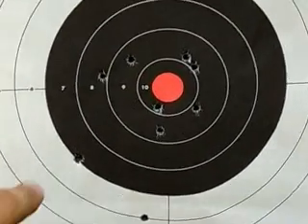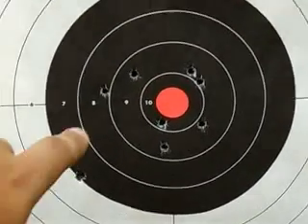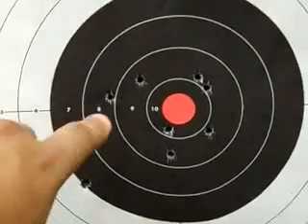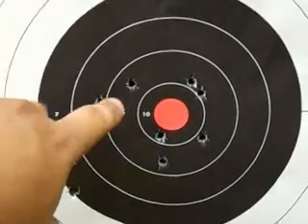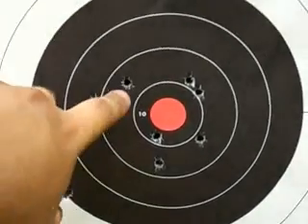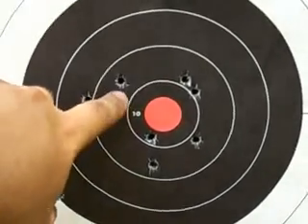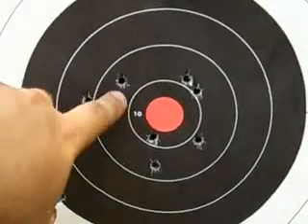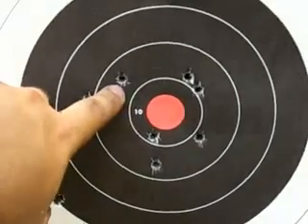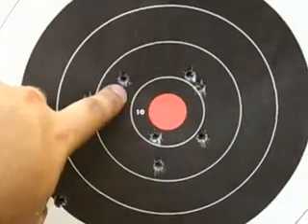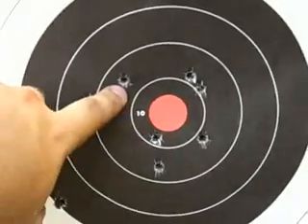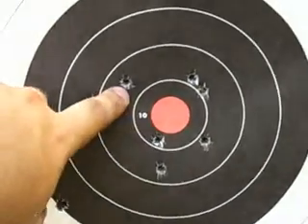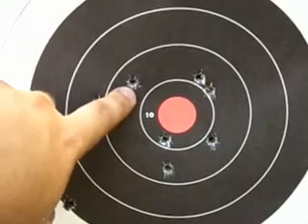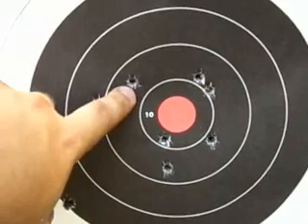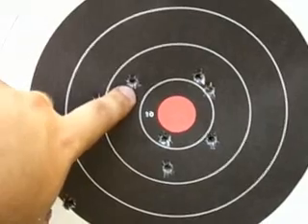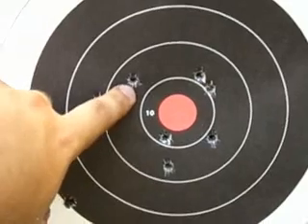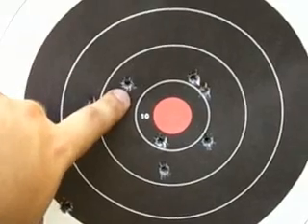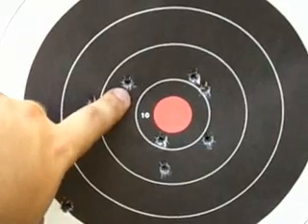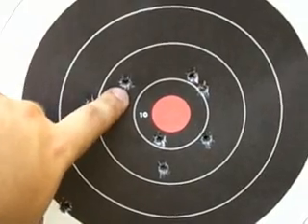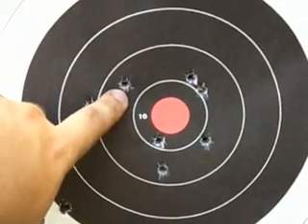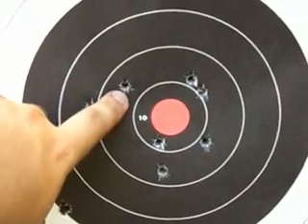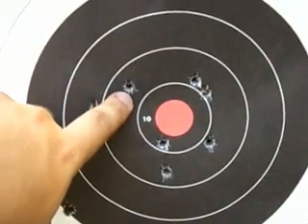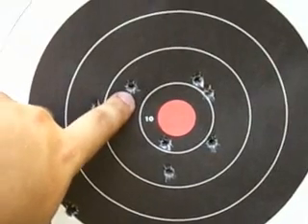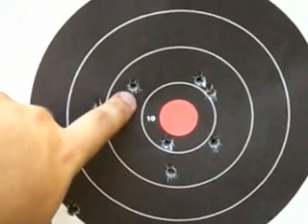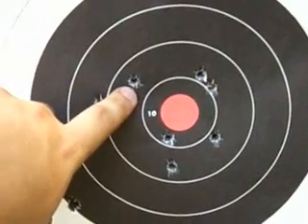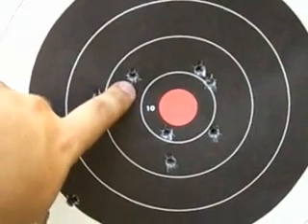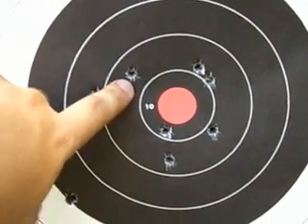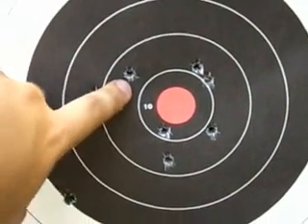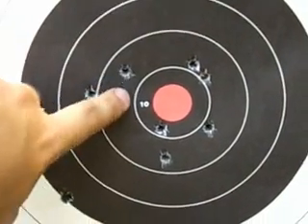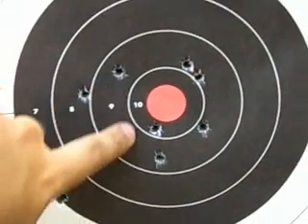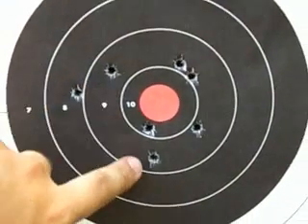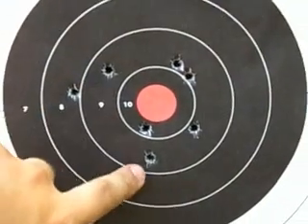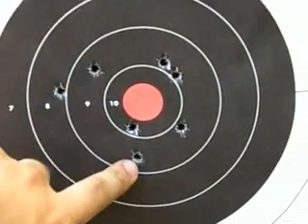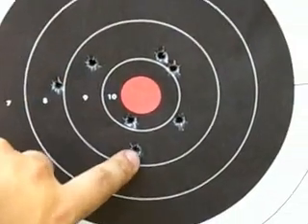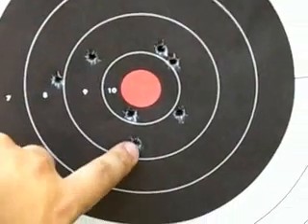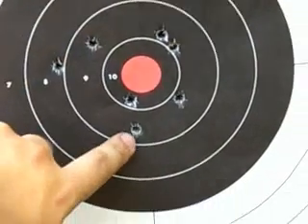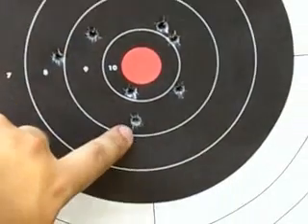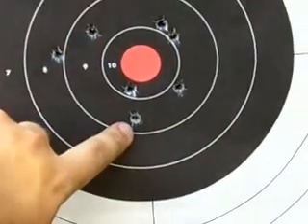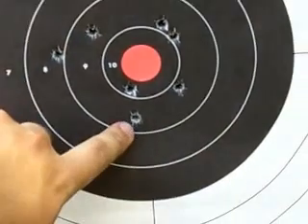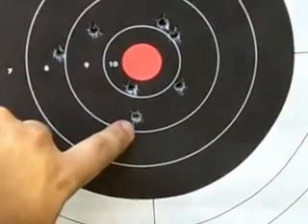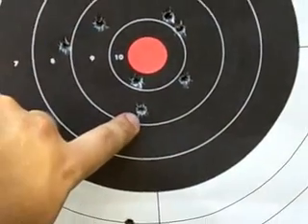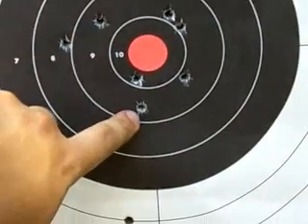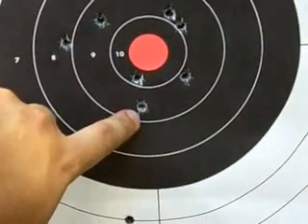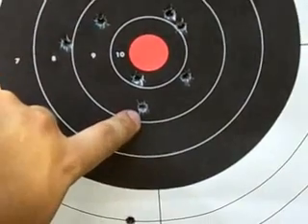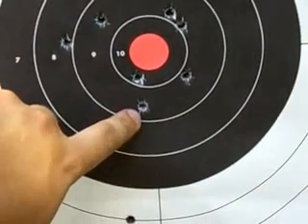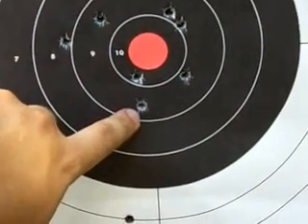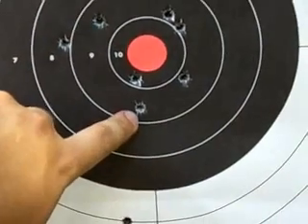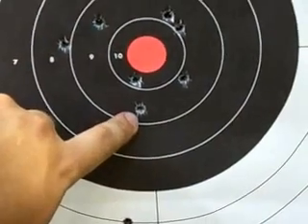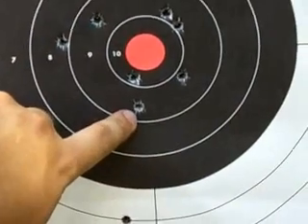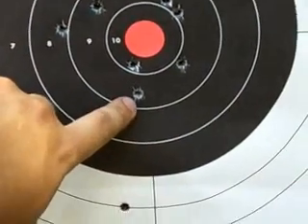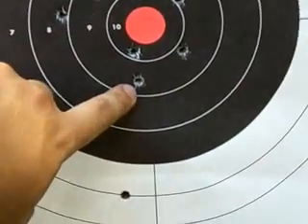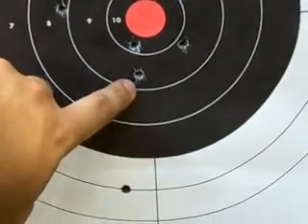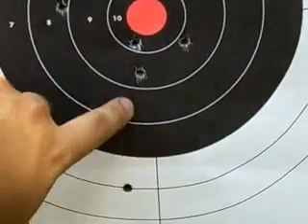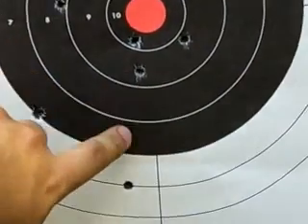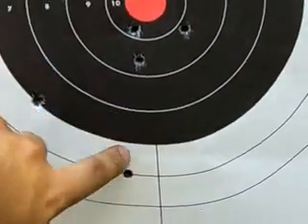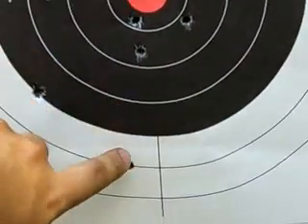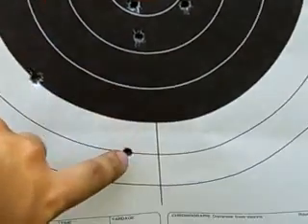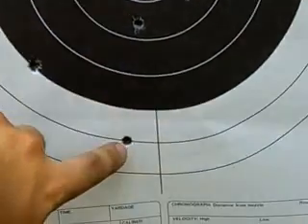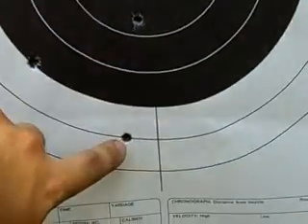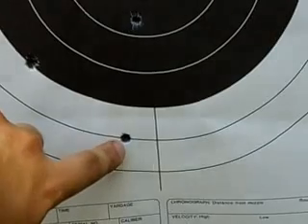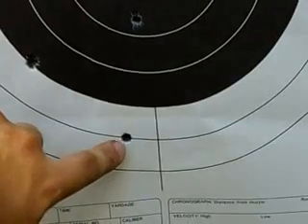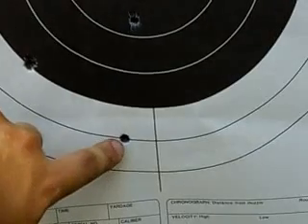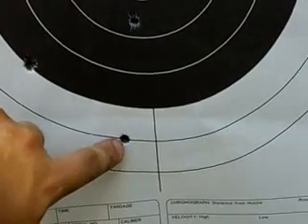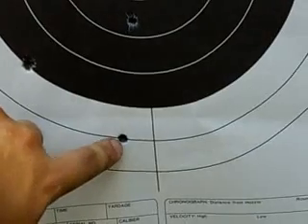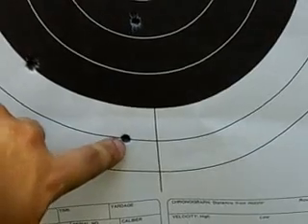My first shot hit here, second shot hit here, and third shot hit here.